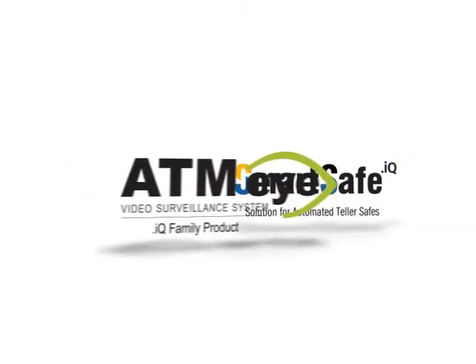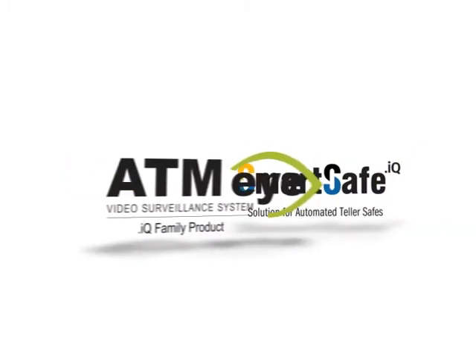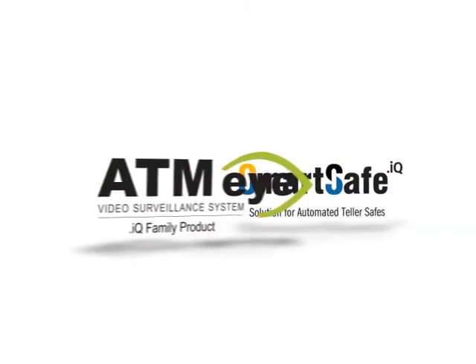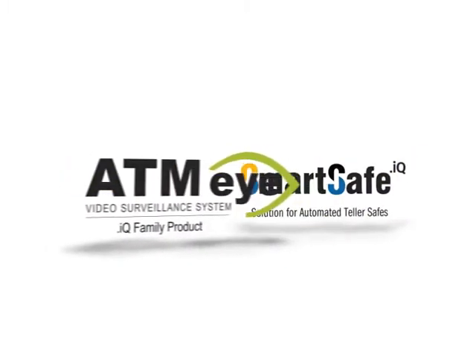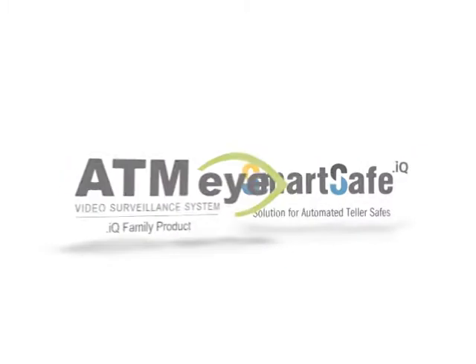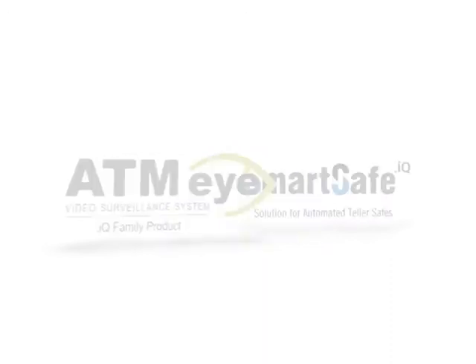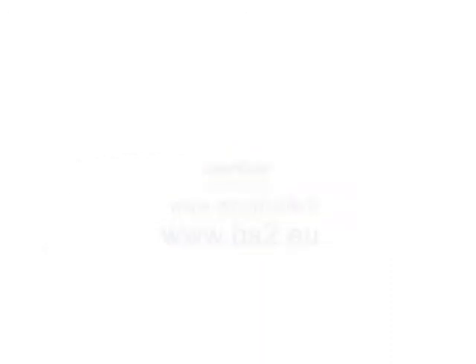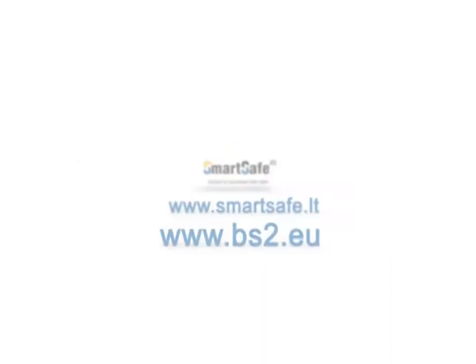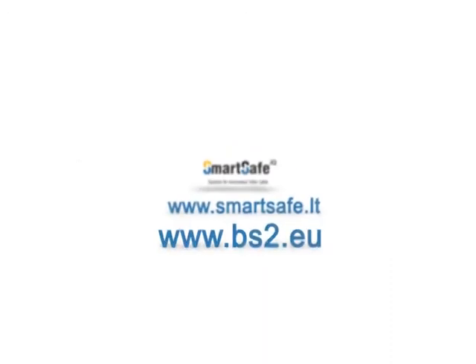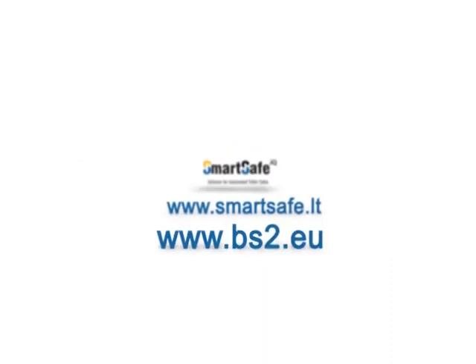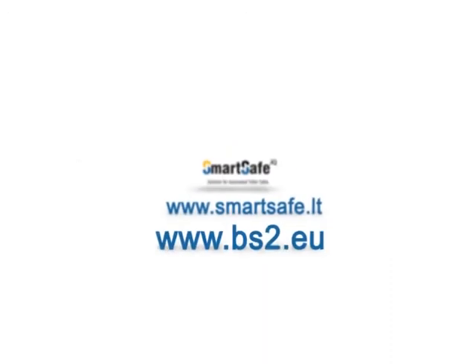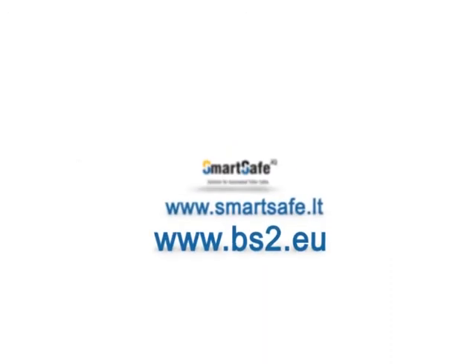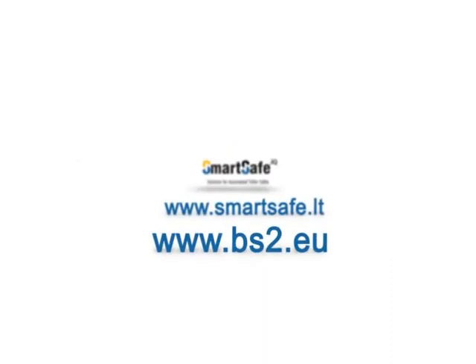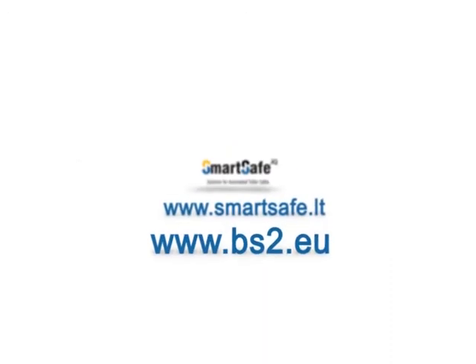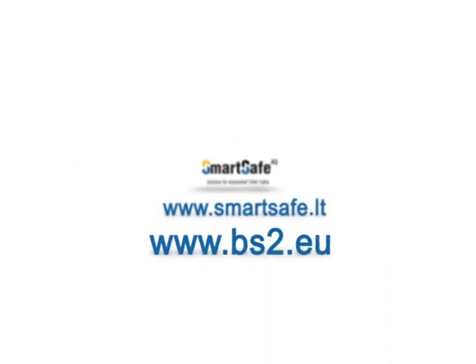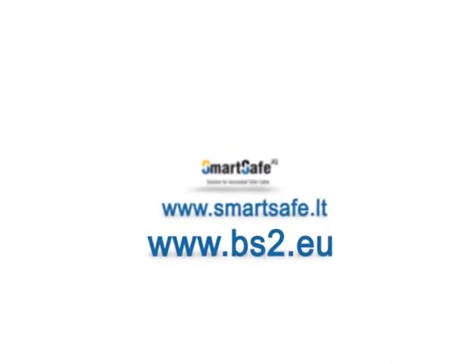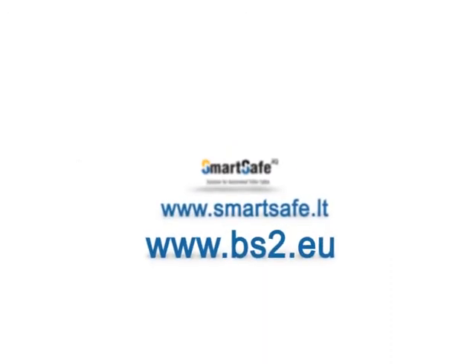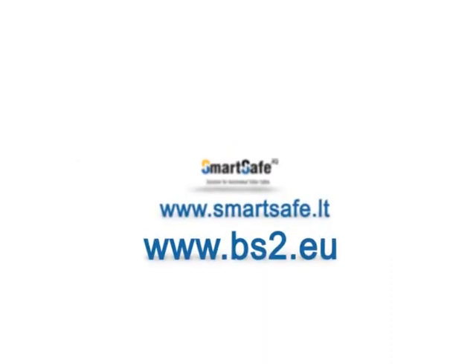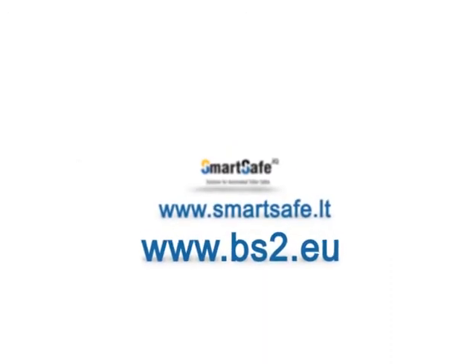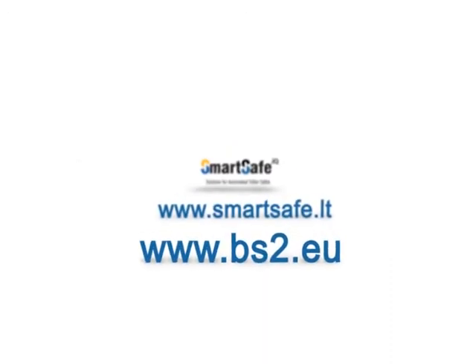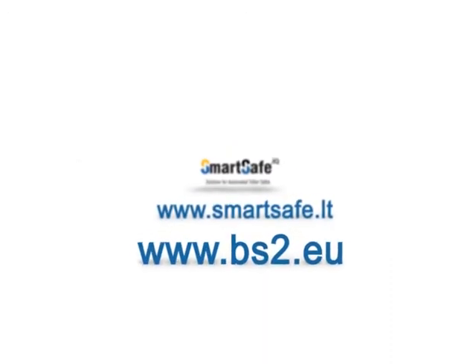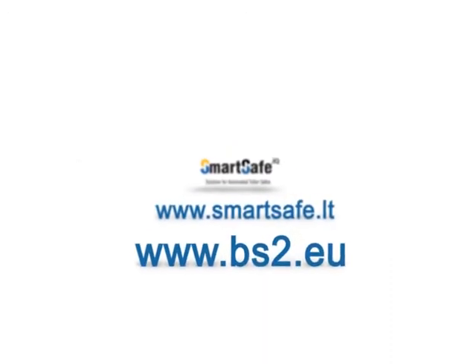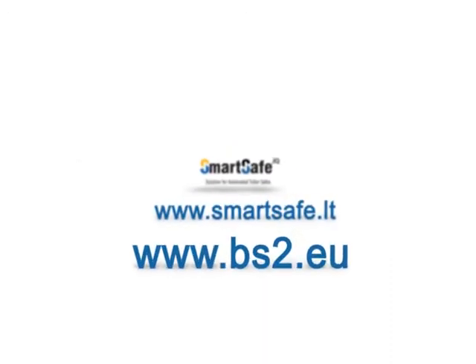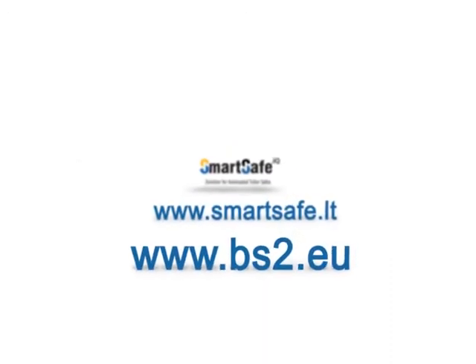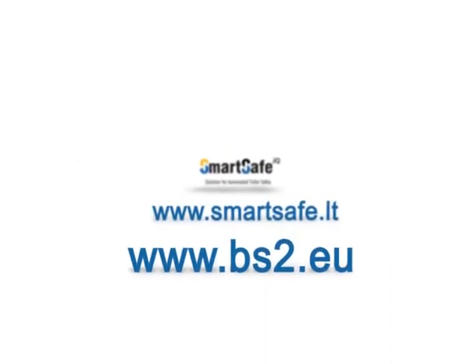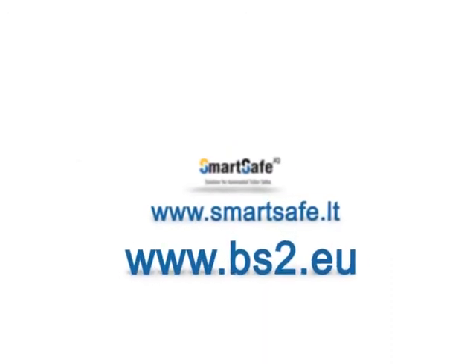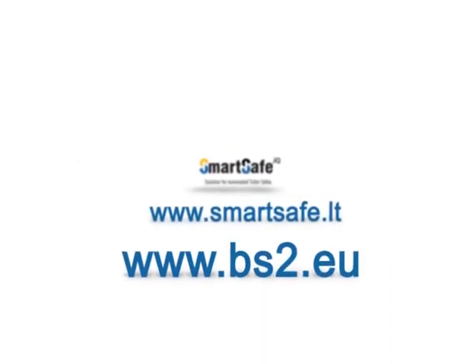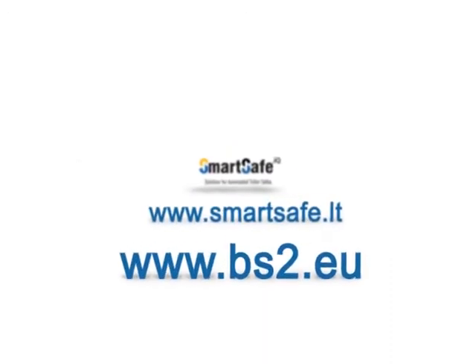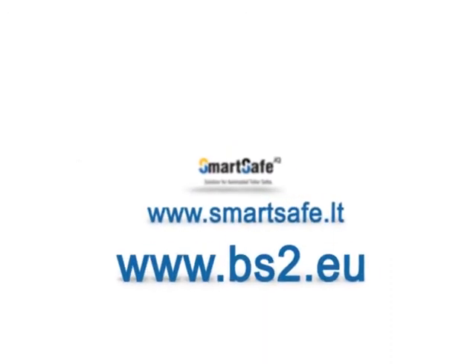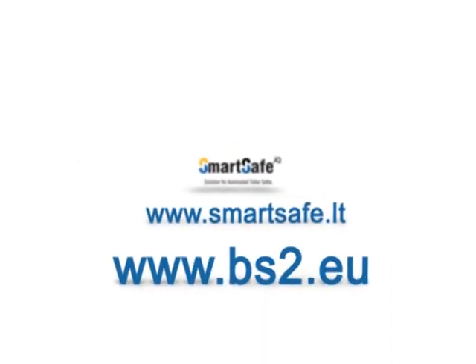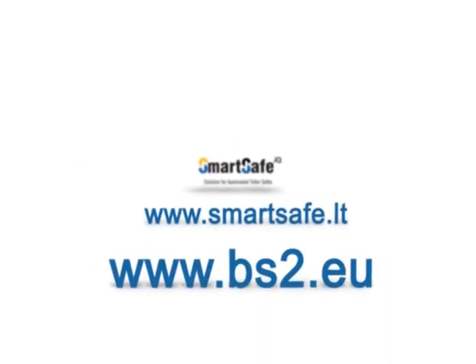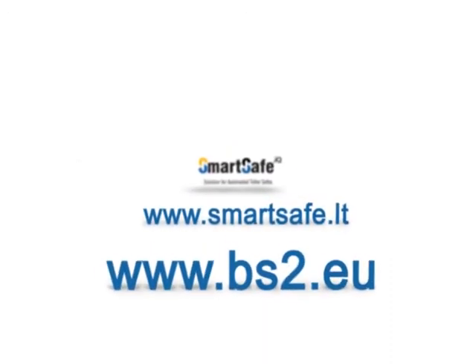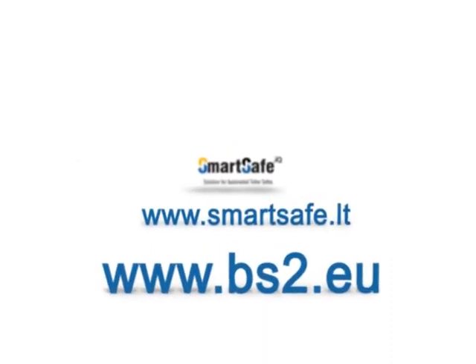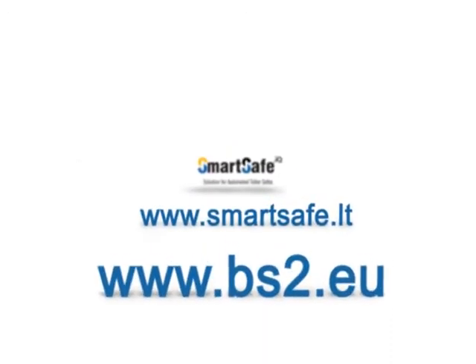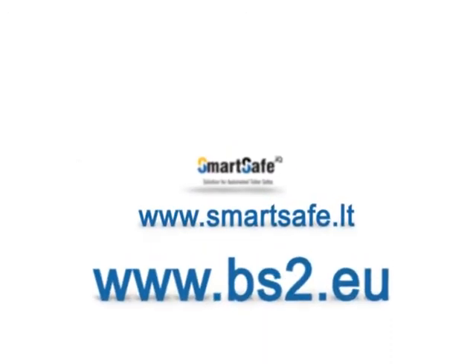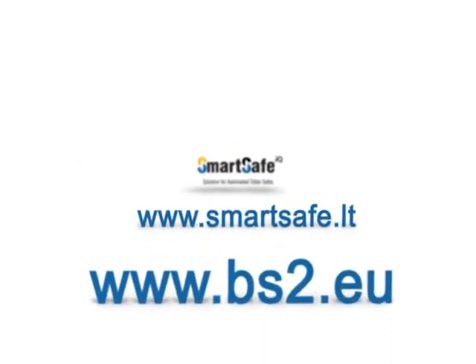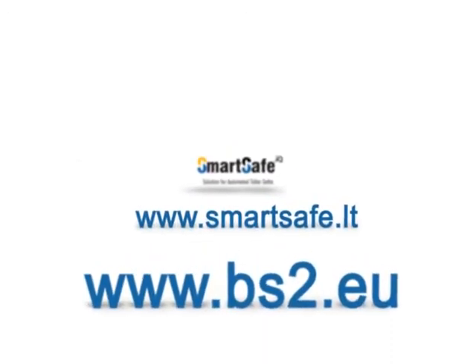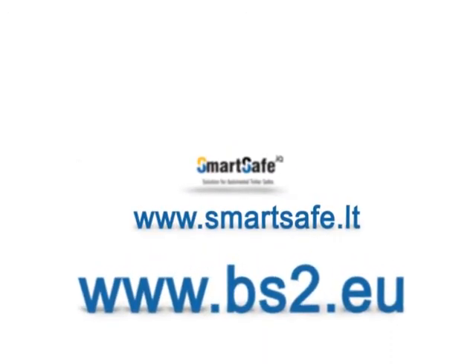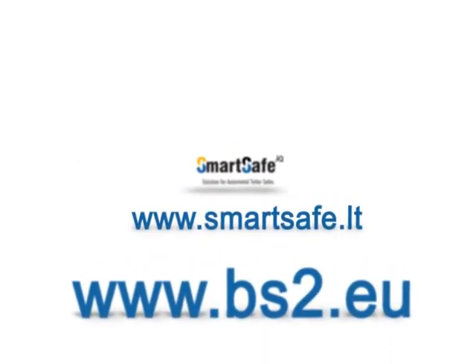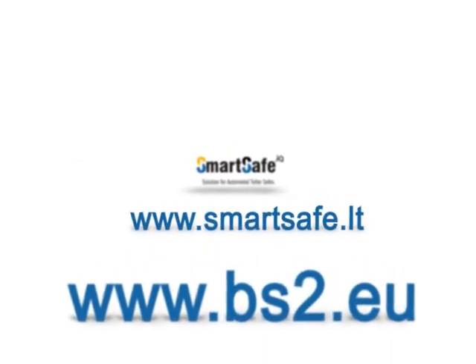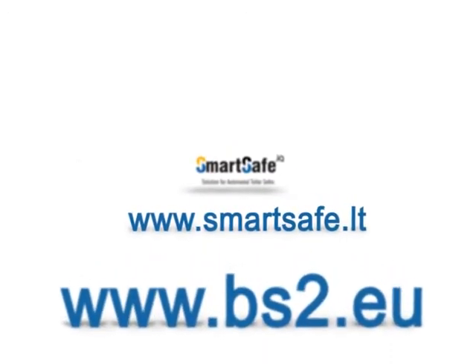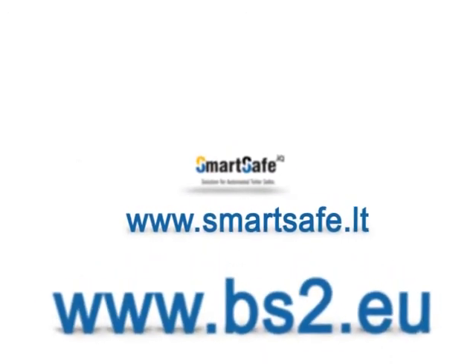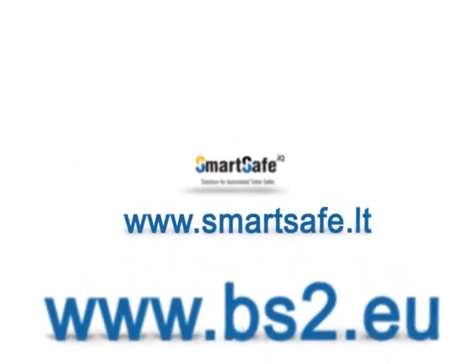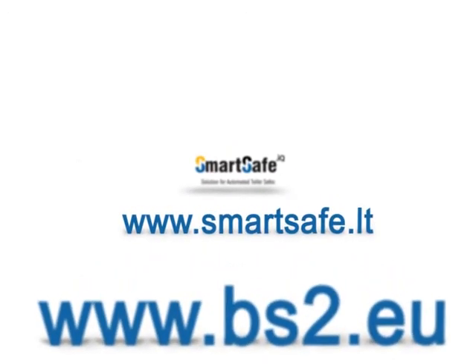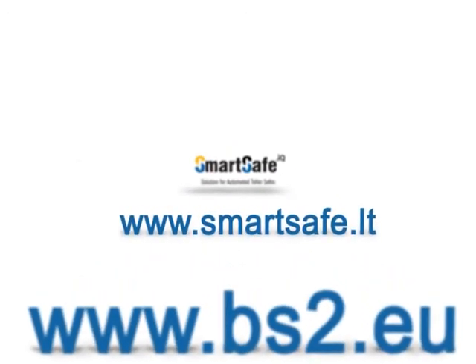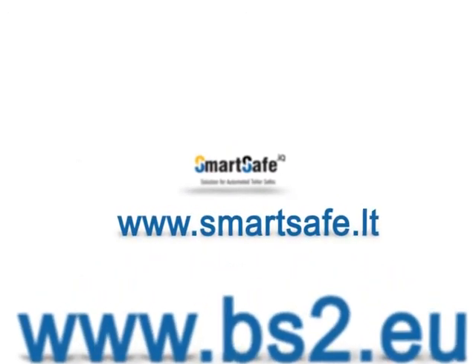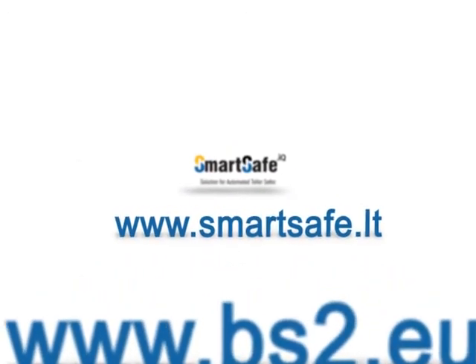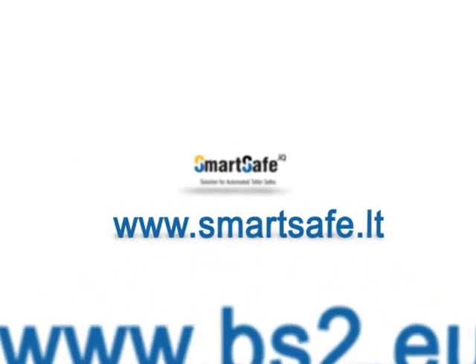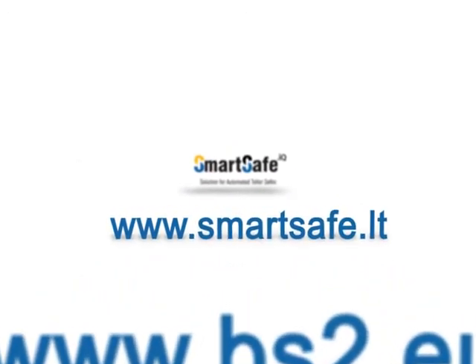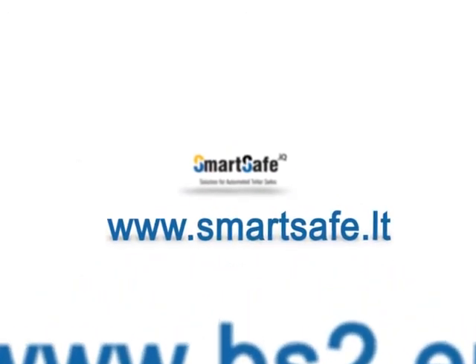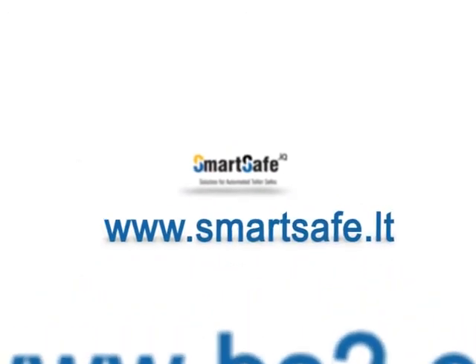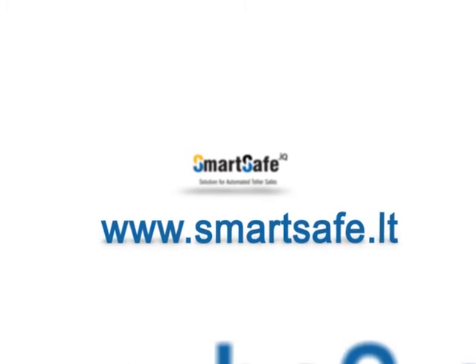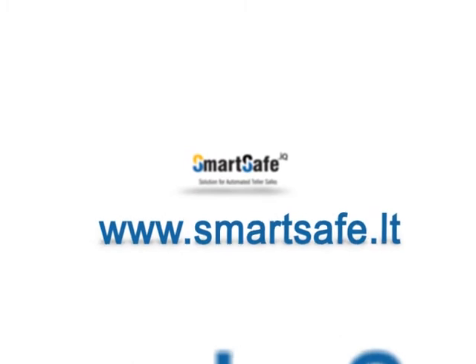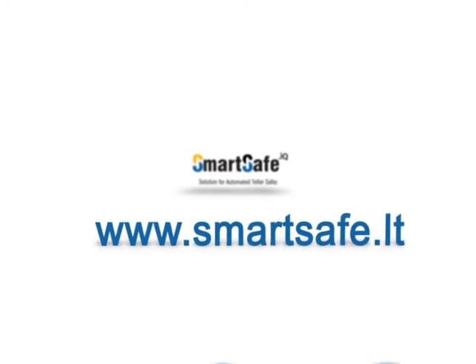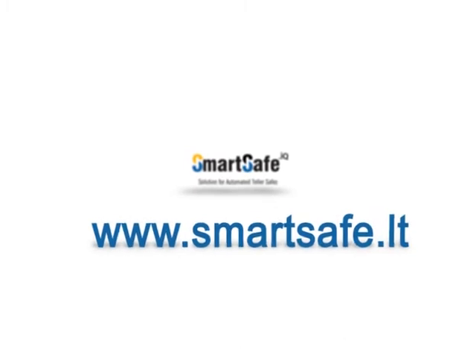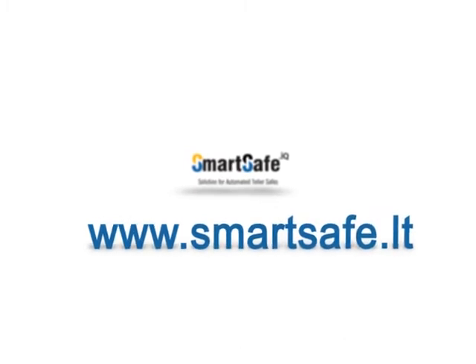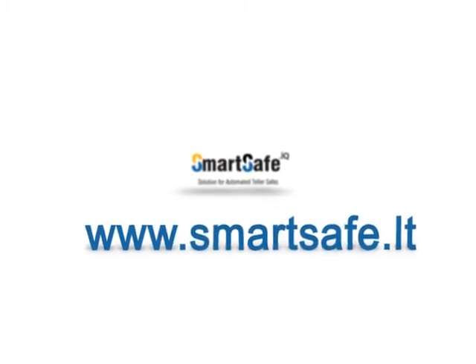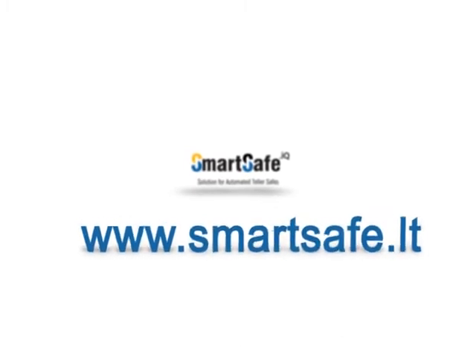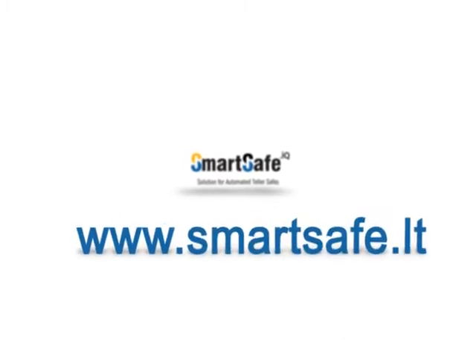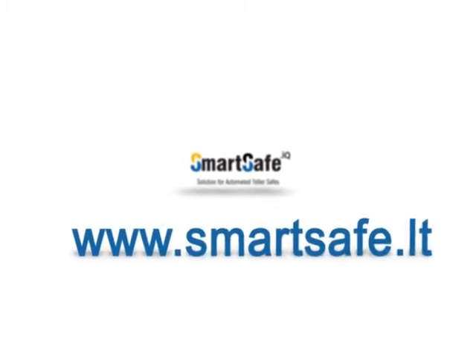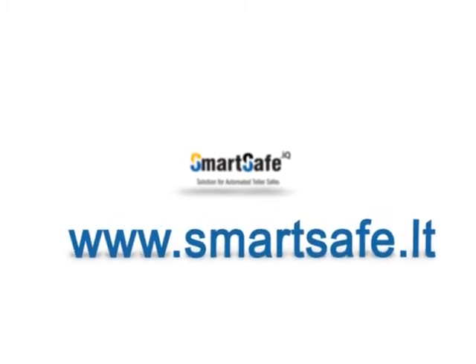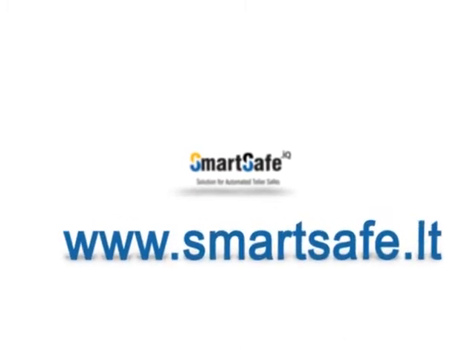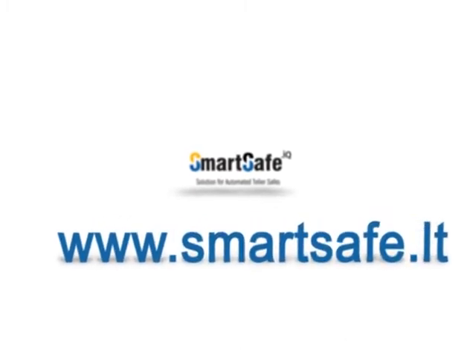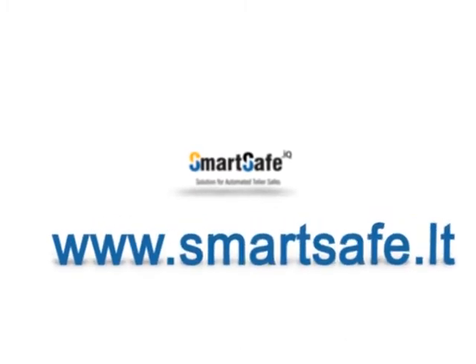For more information about SmartSafe DotAQ and other BS2 products, please visit BS2 DotAQ or SmartSafe DotAQ.